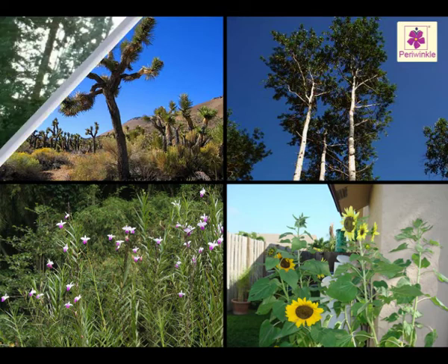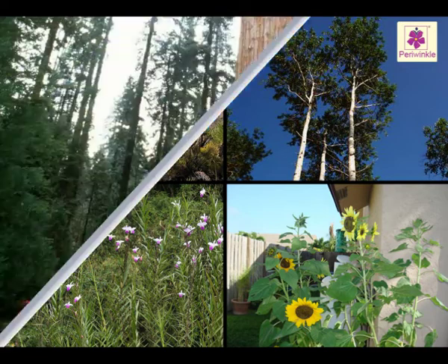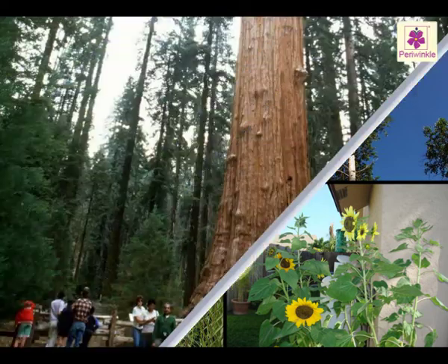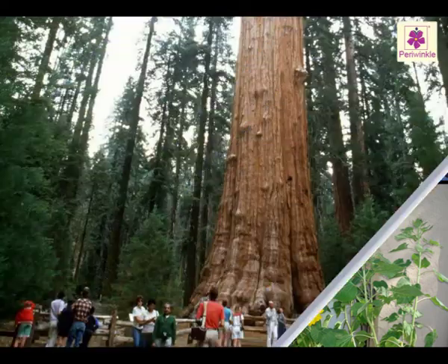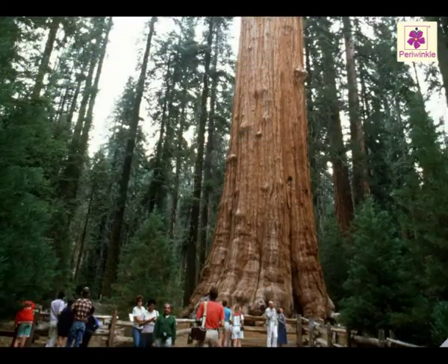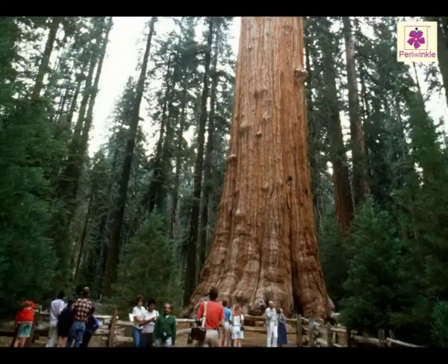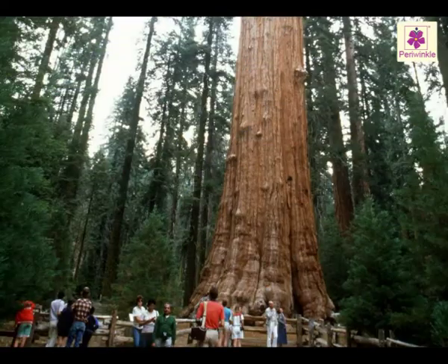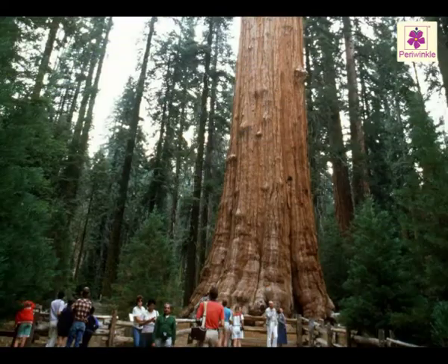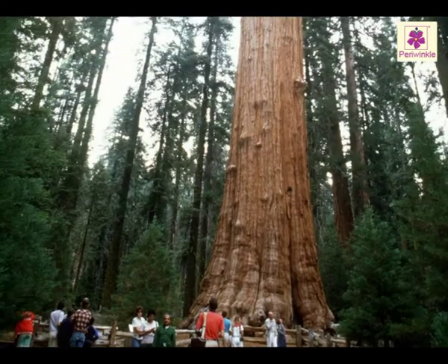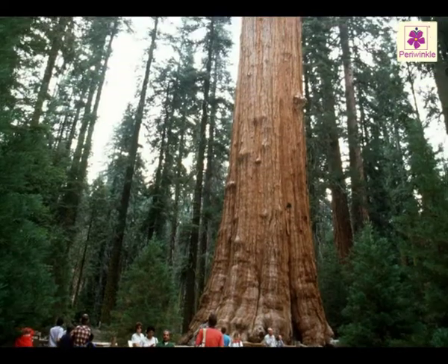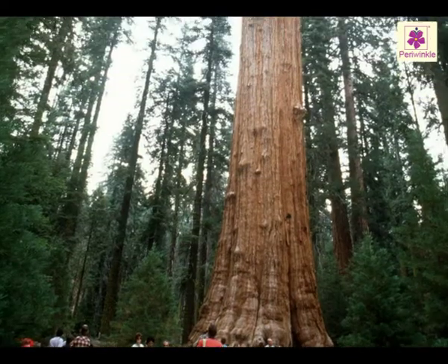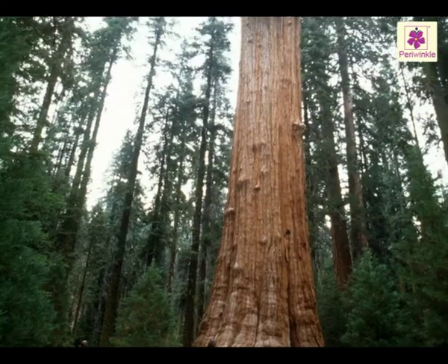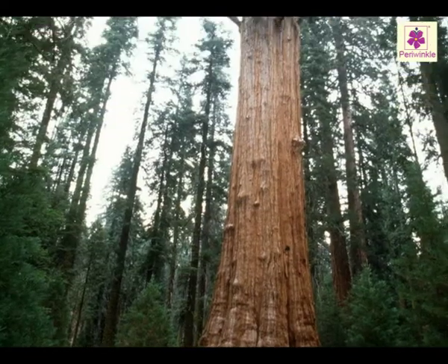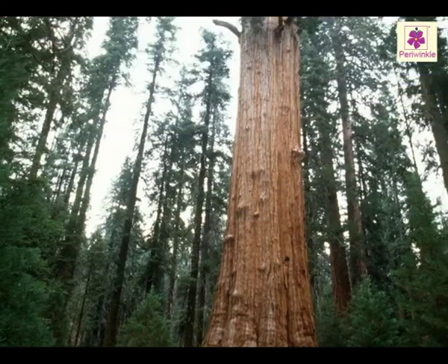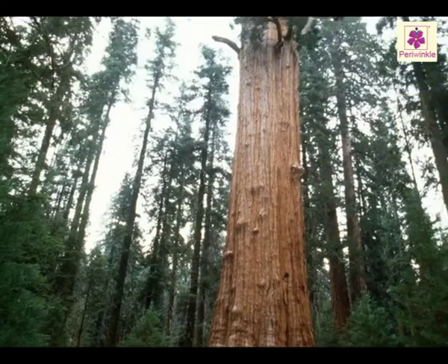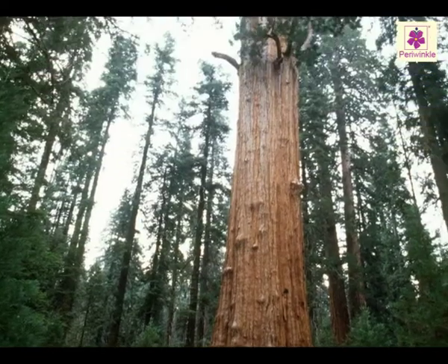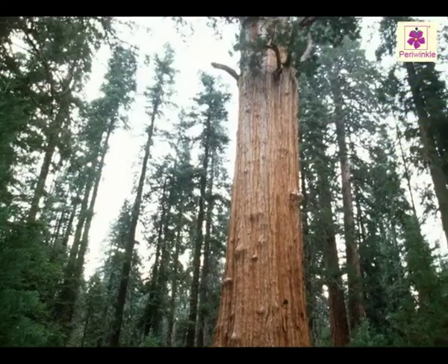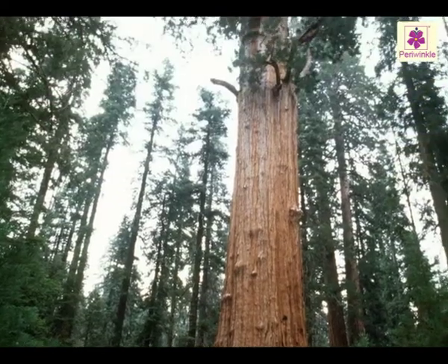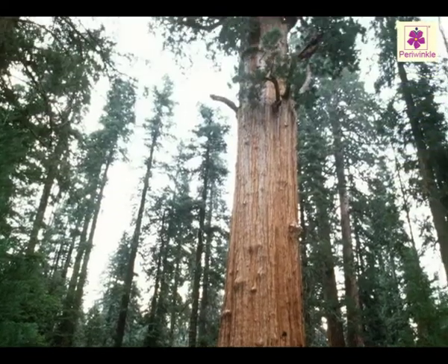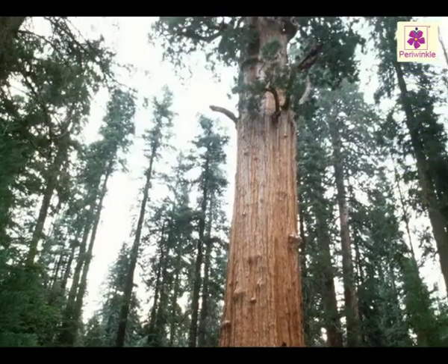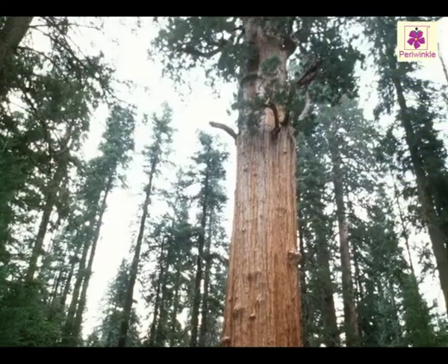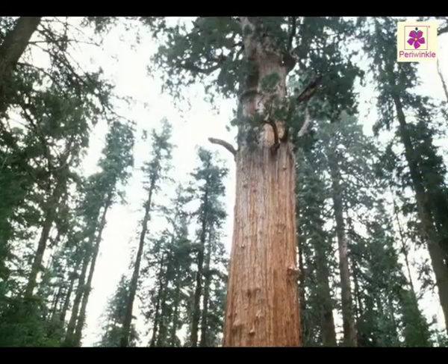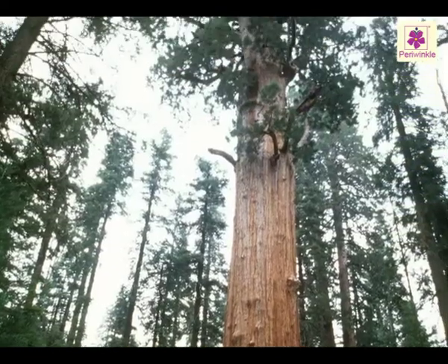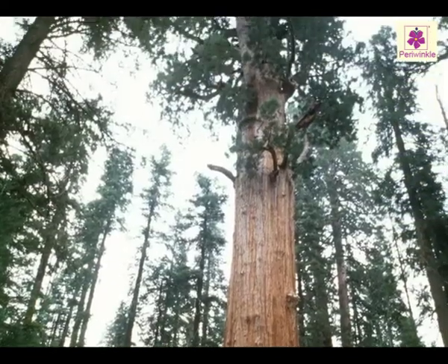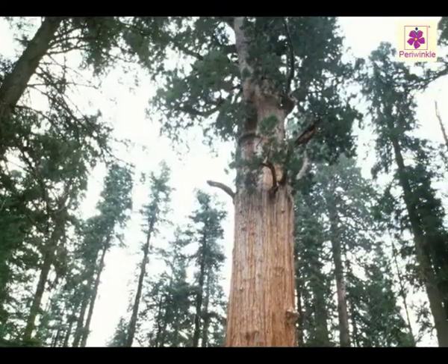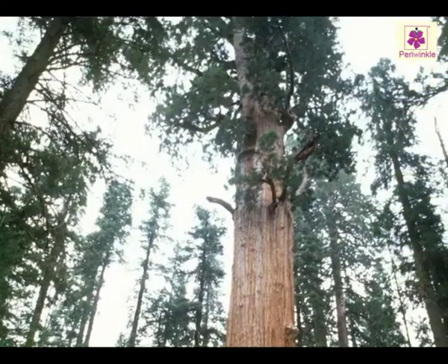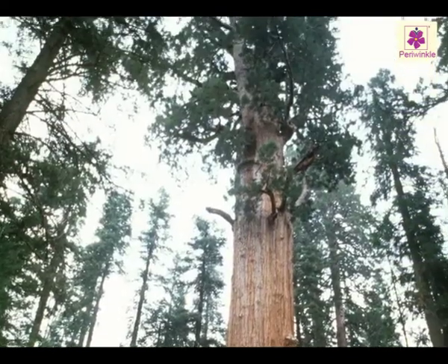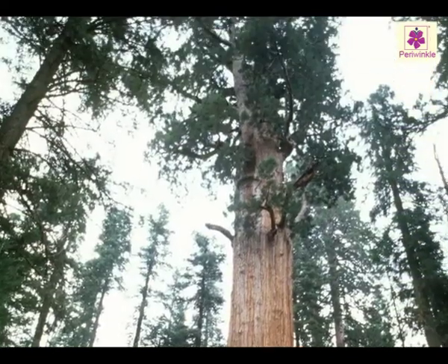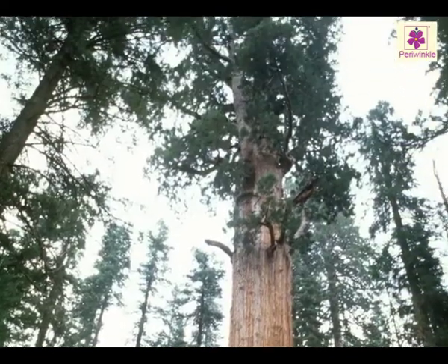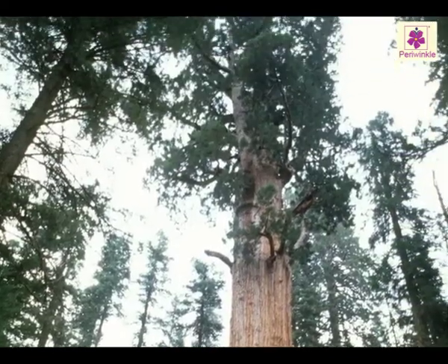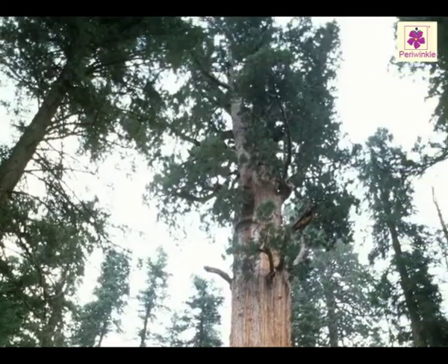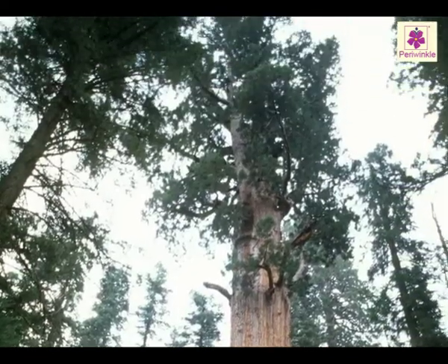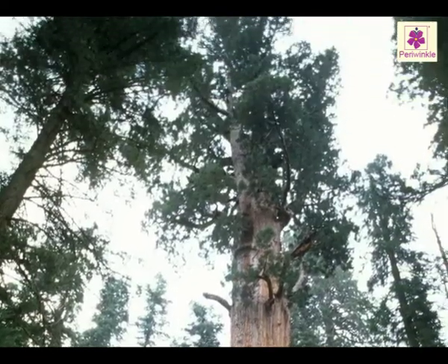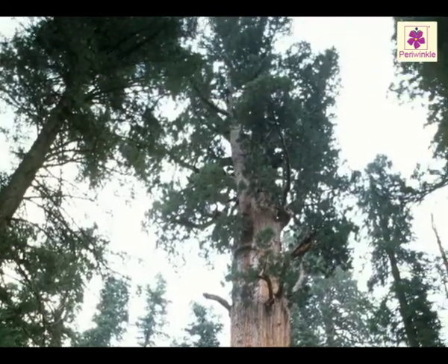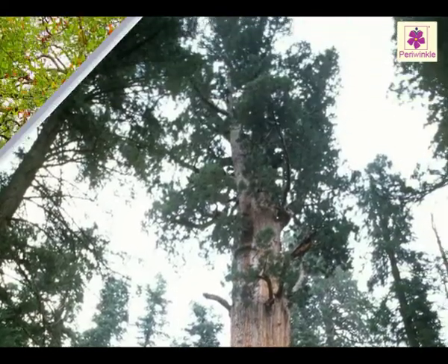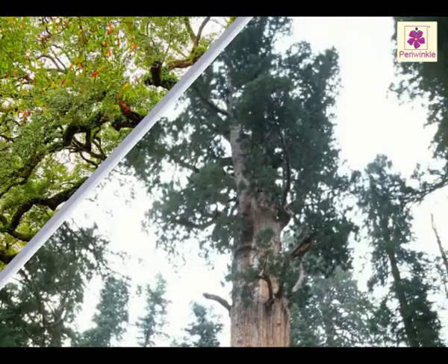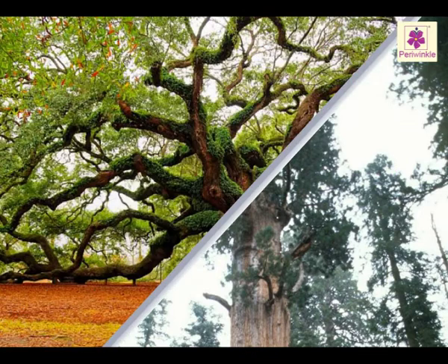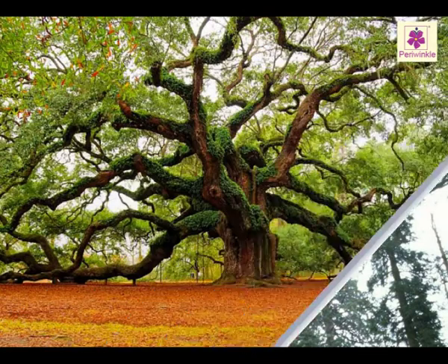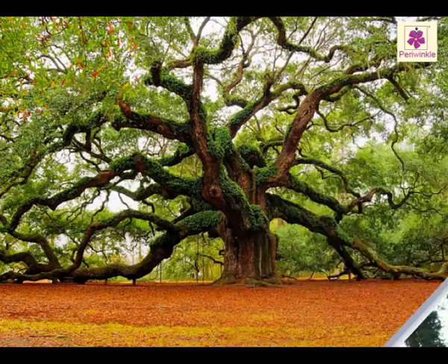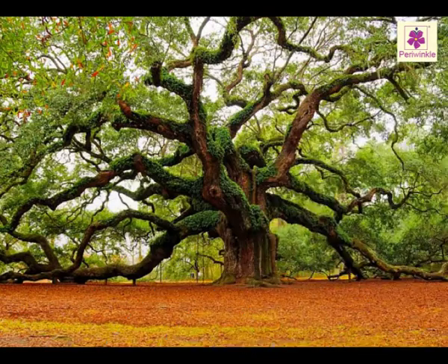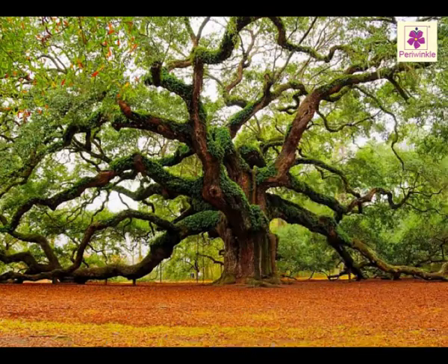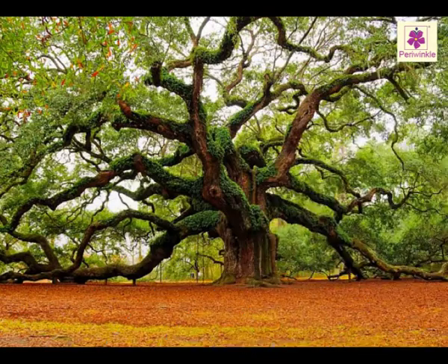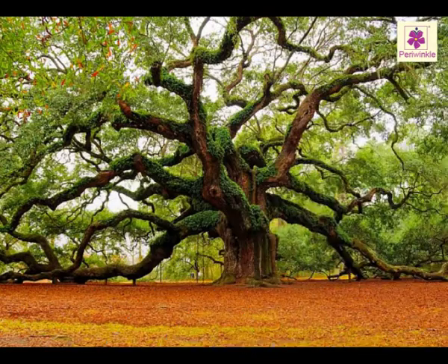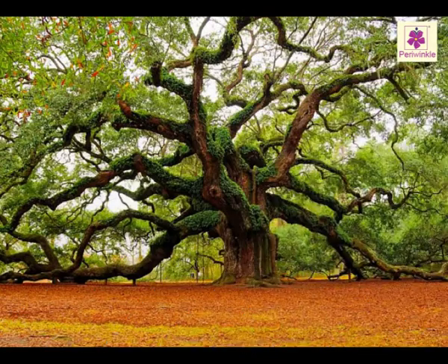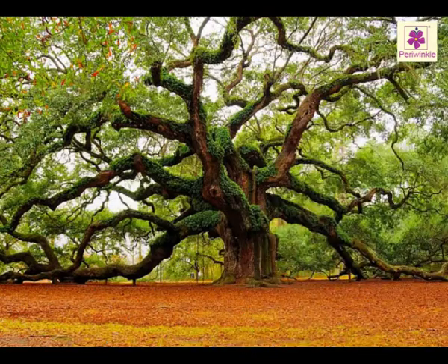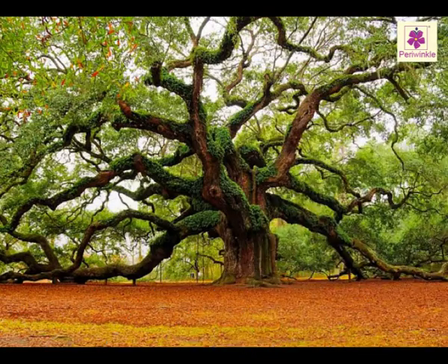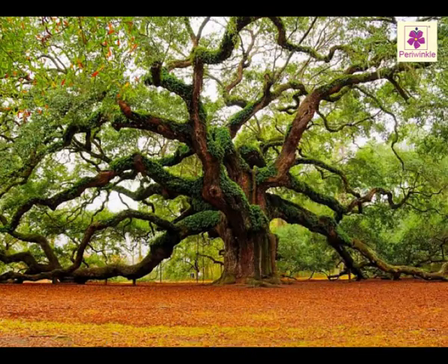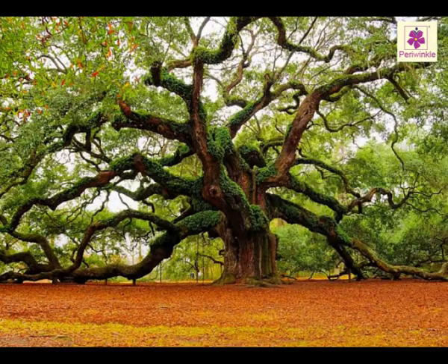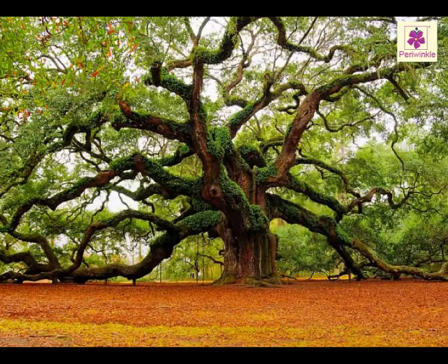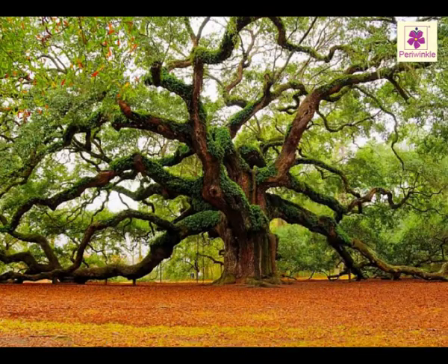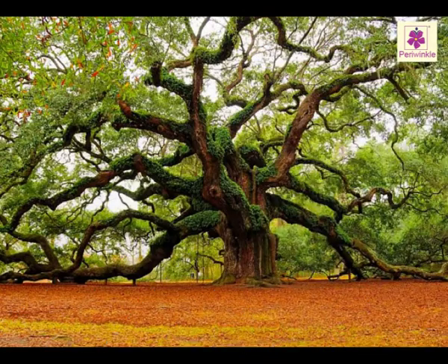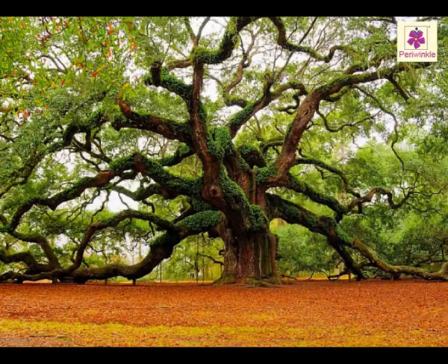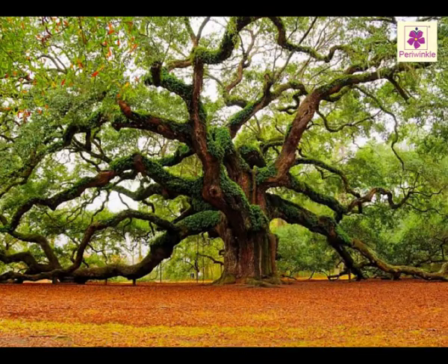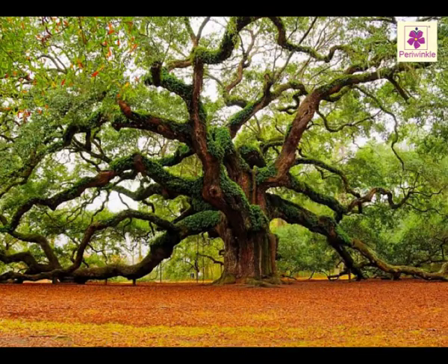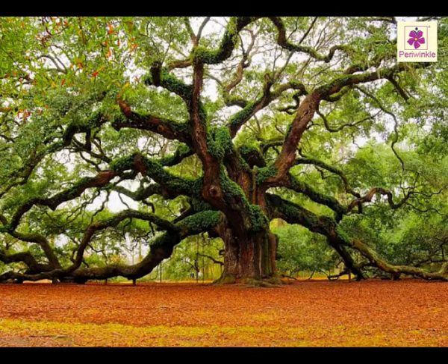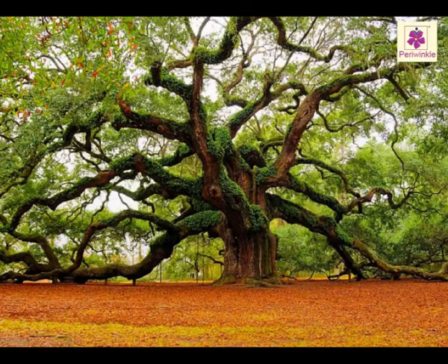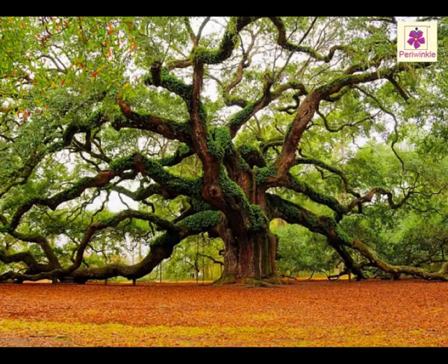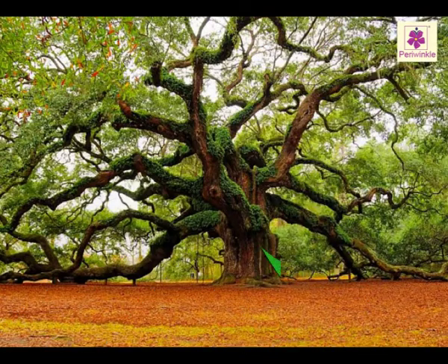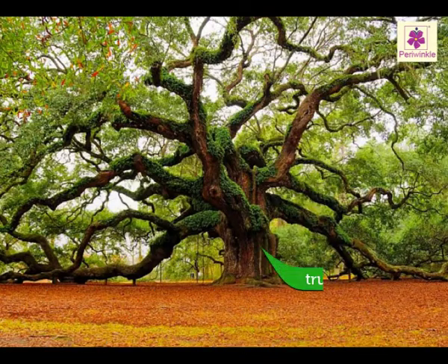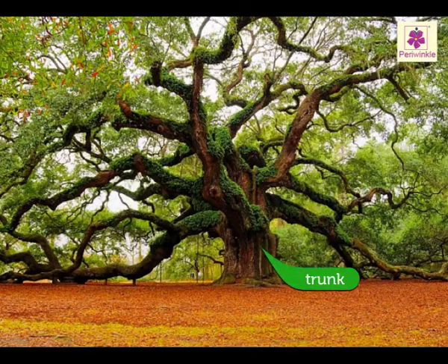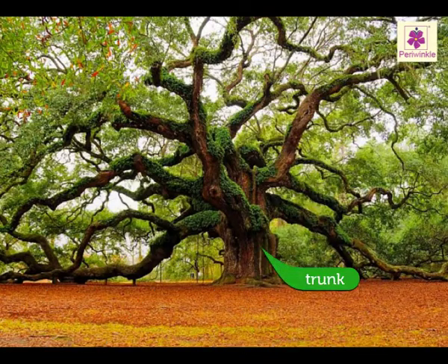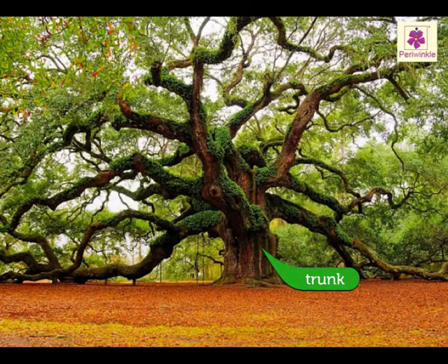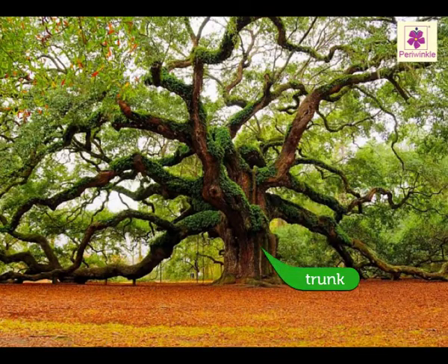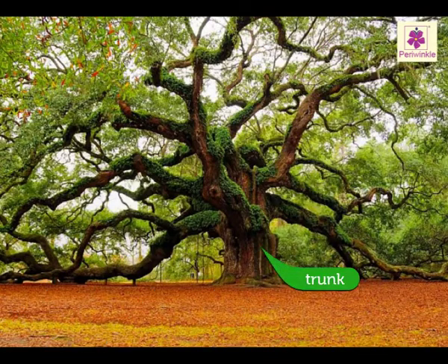Trees are the biggest plants on earth. A tree's stem is called a trunk.